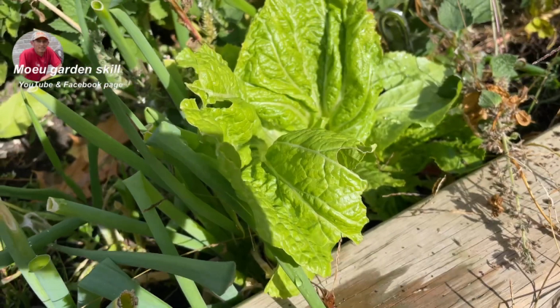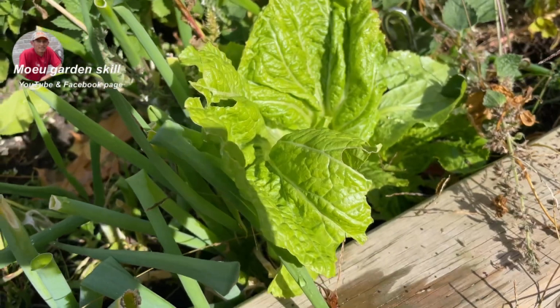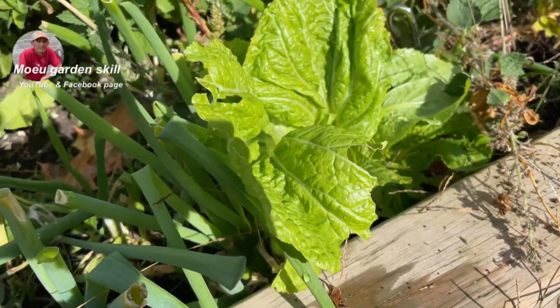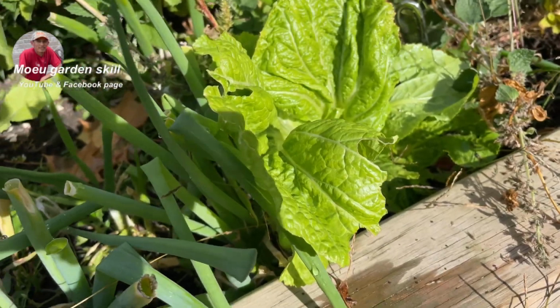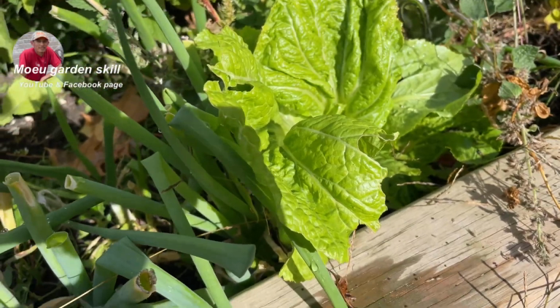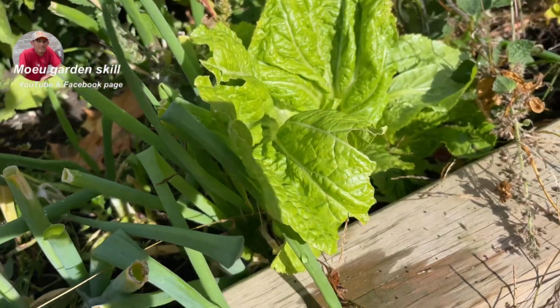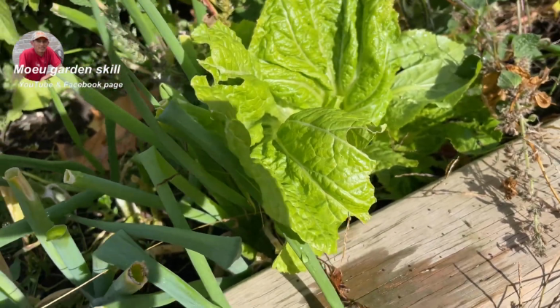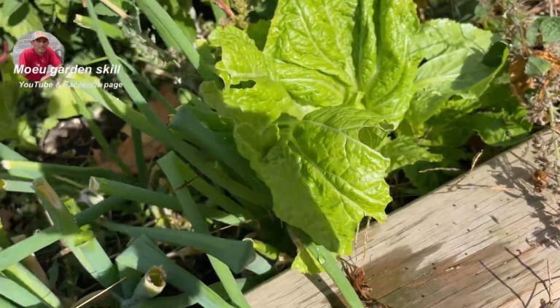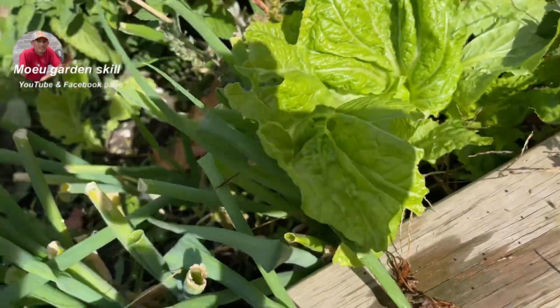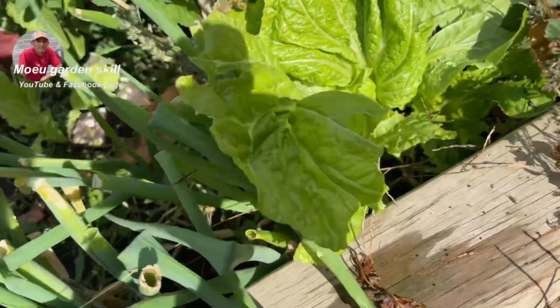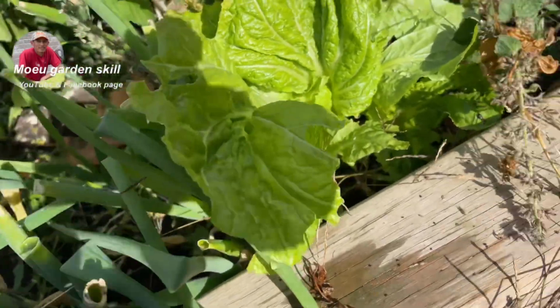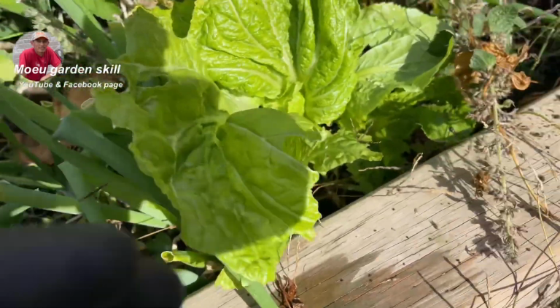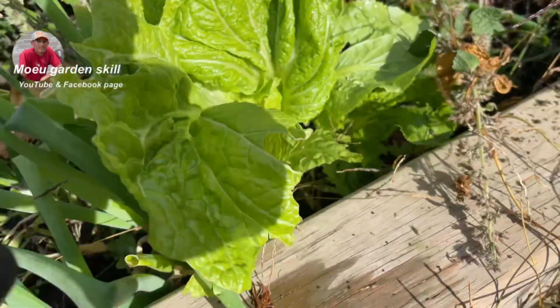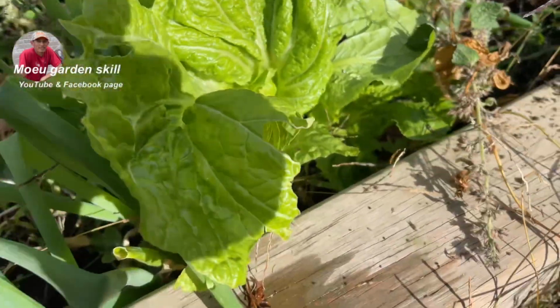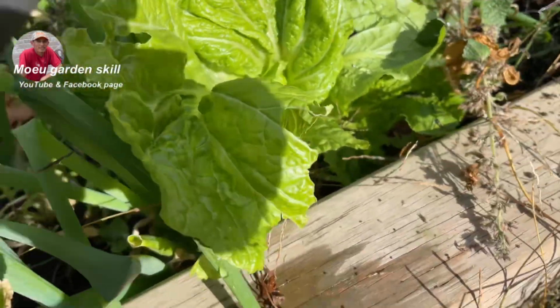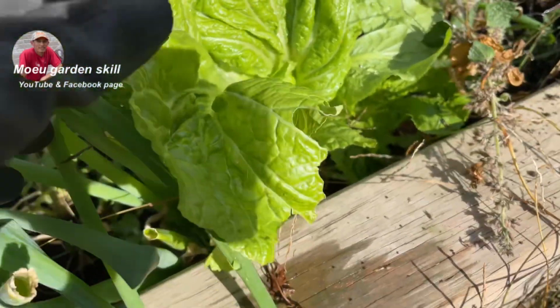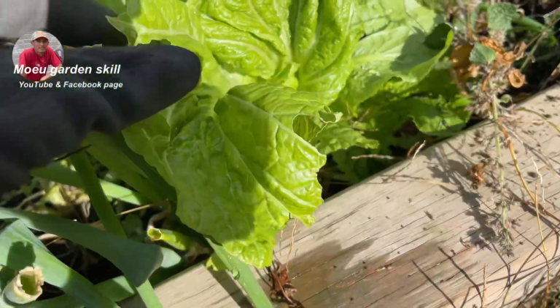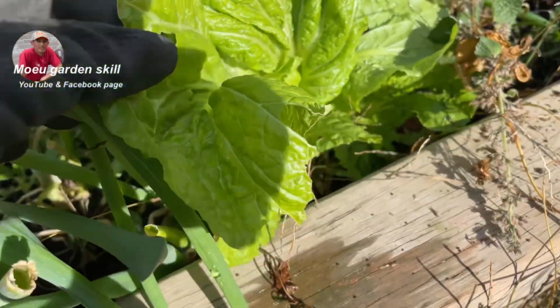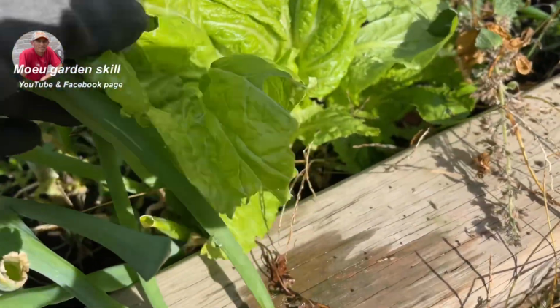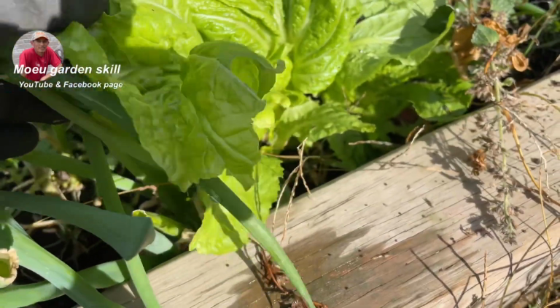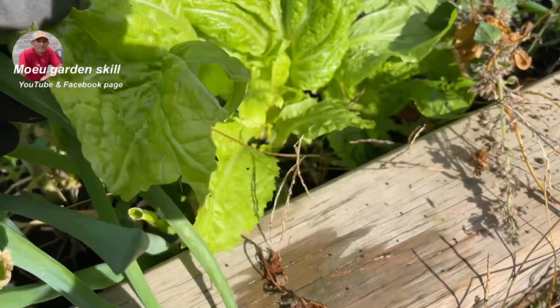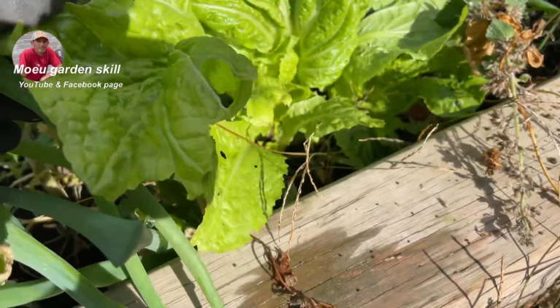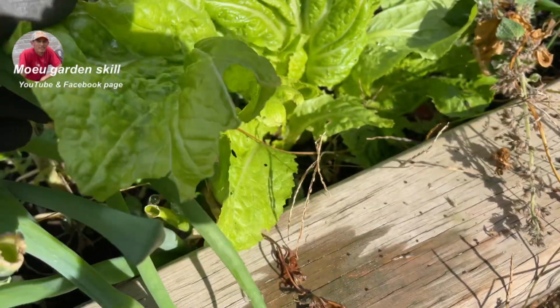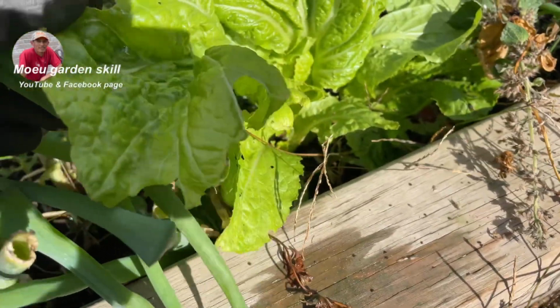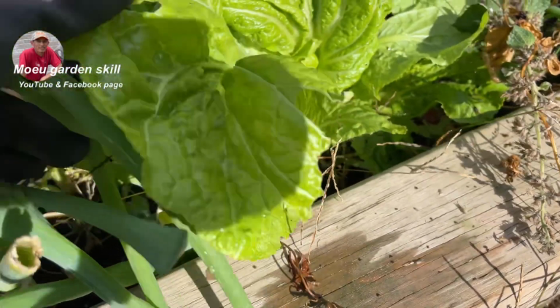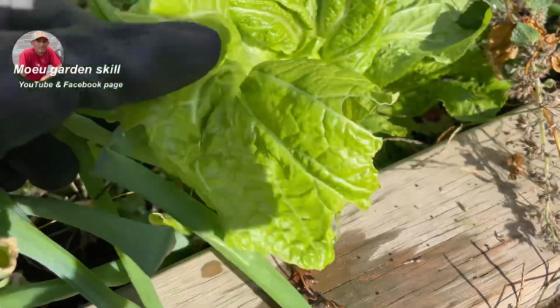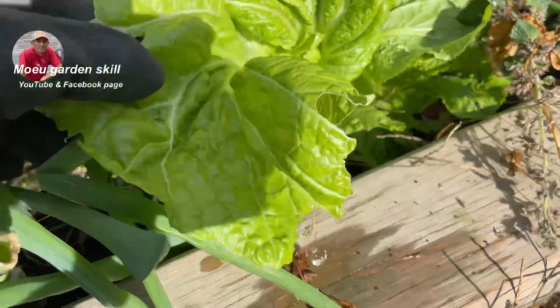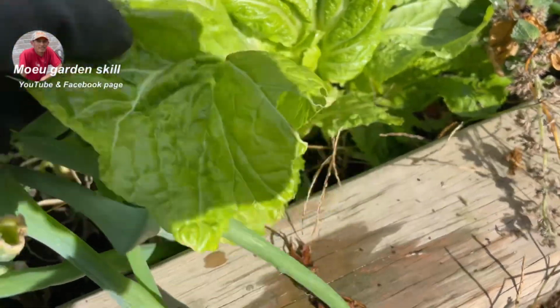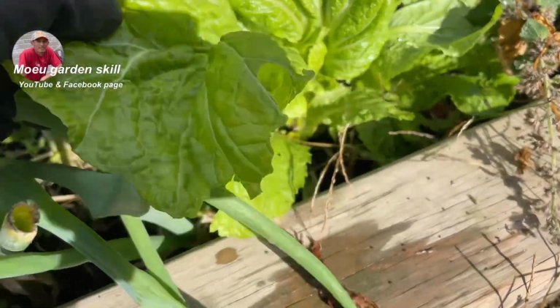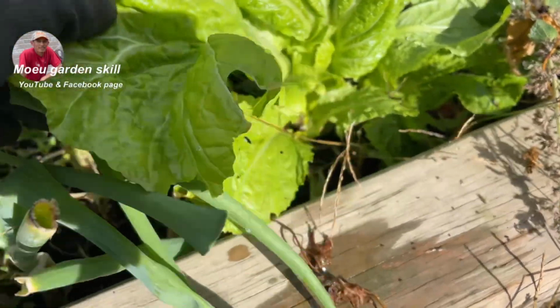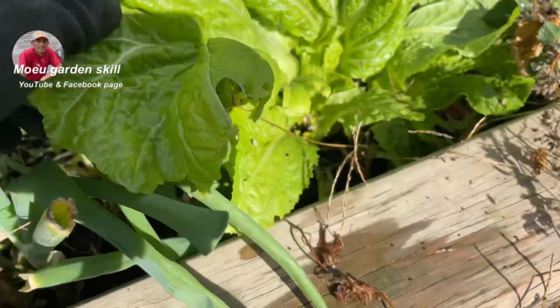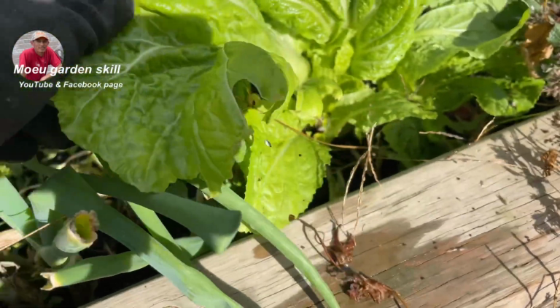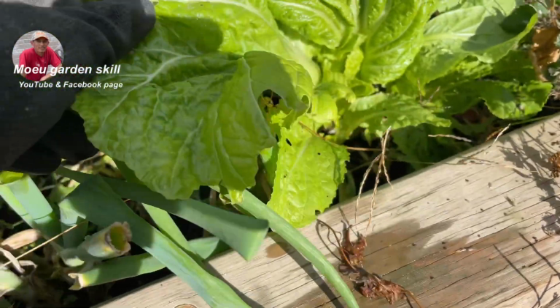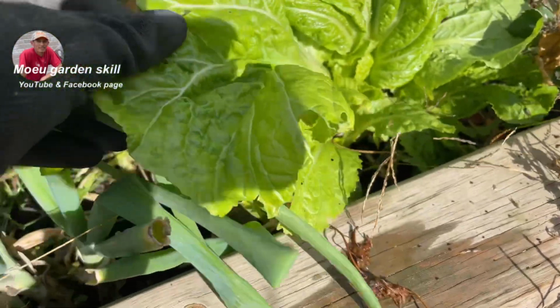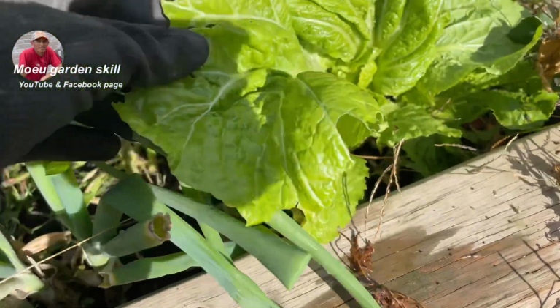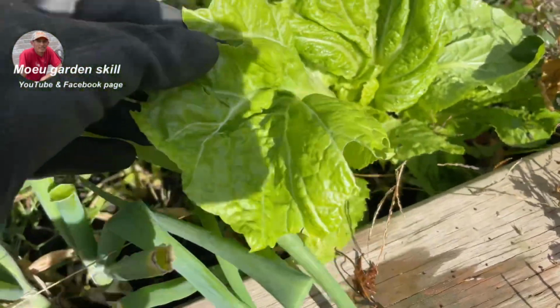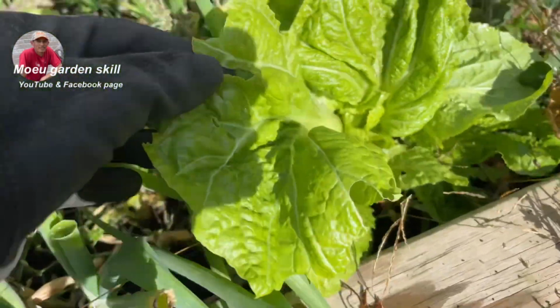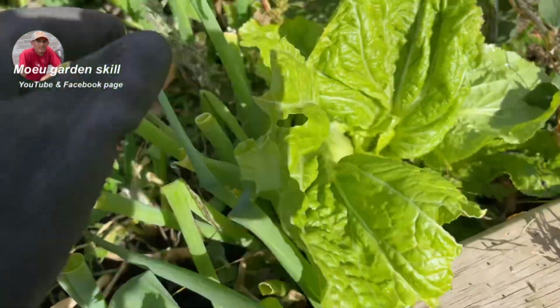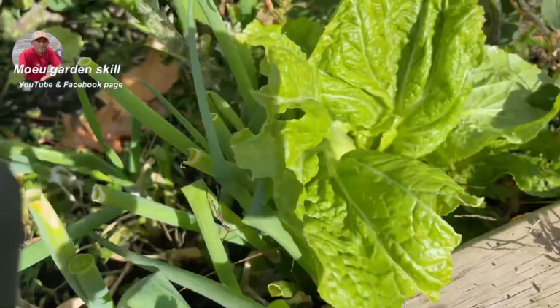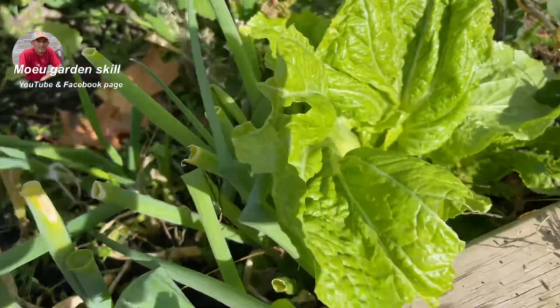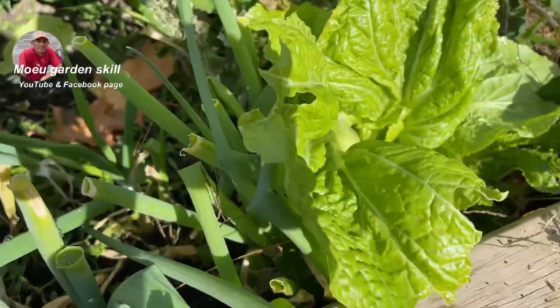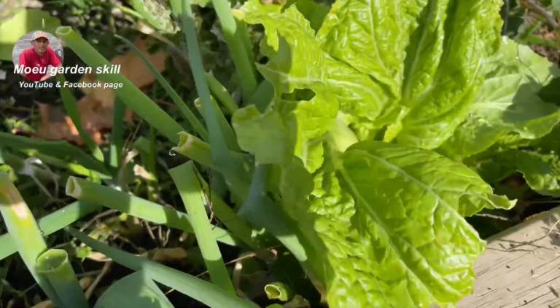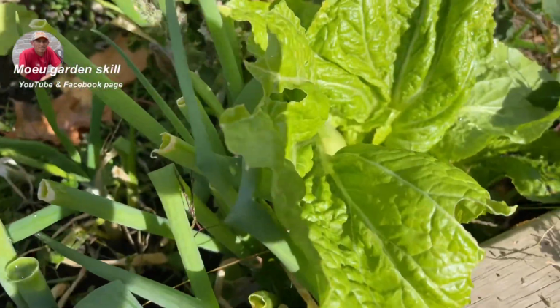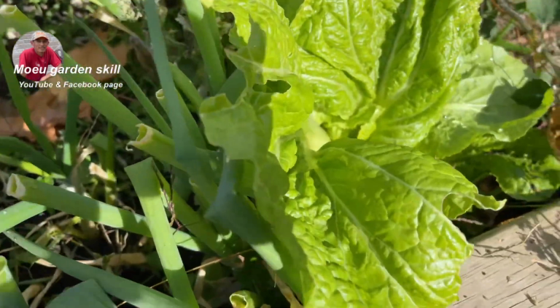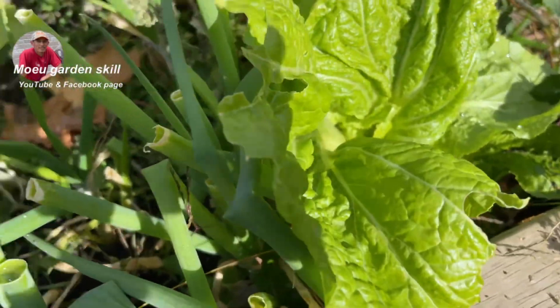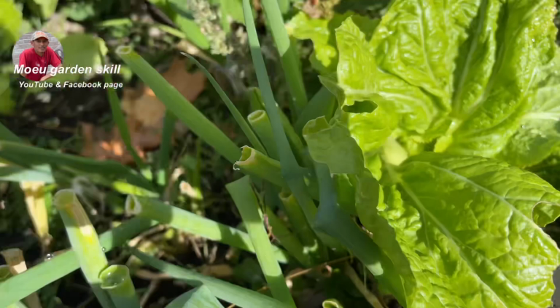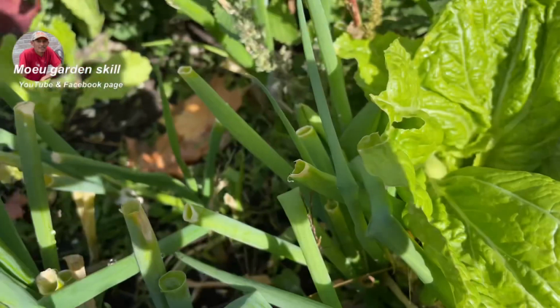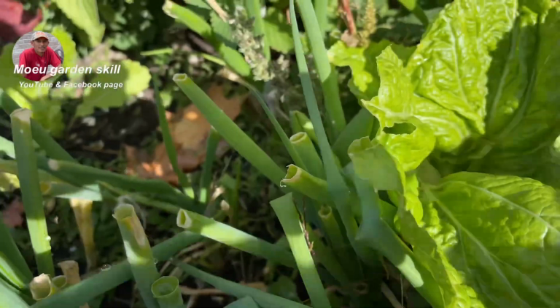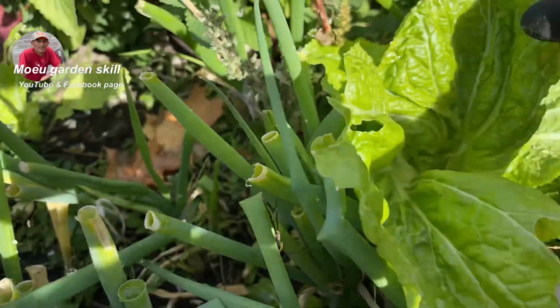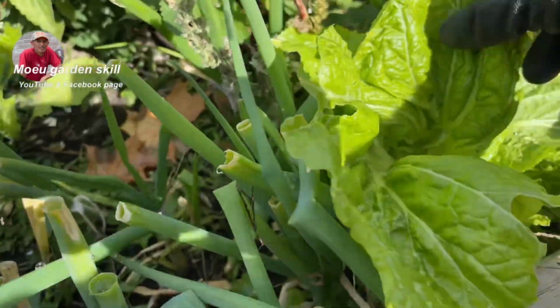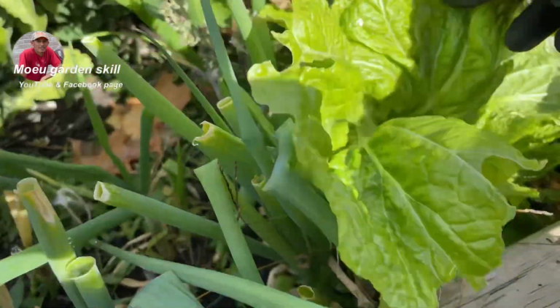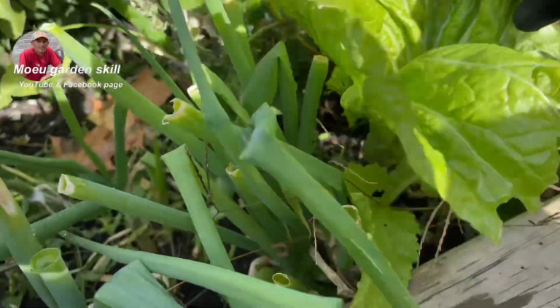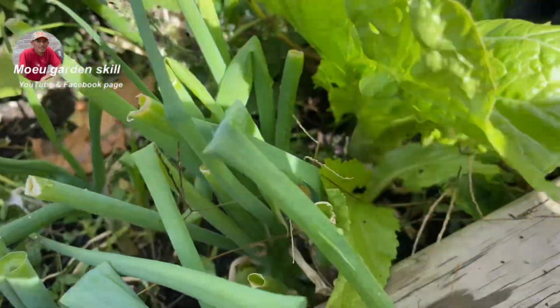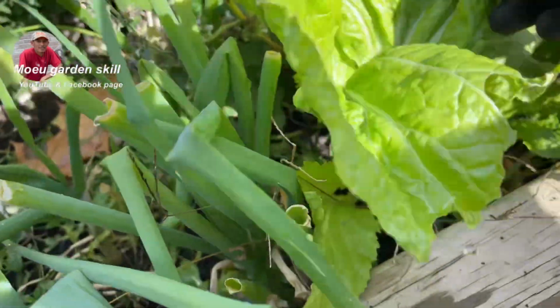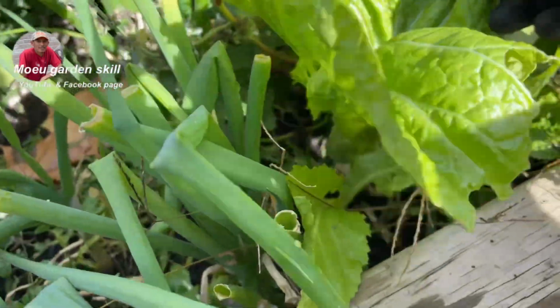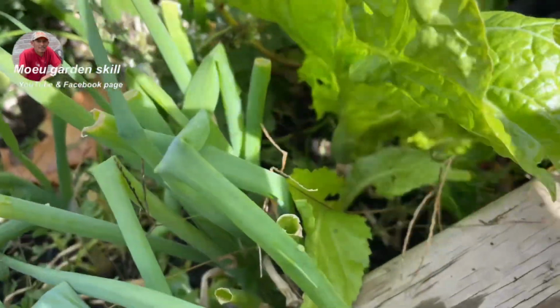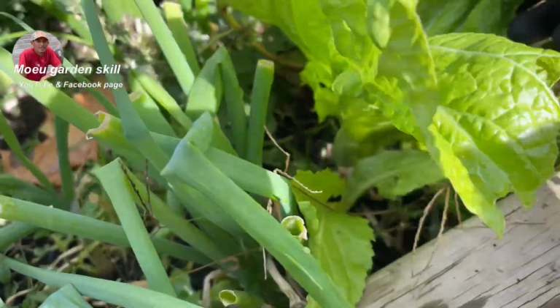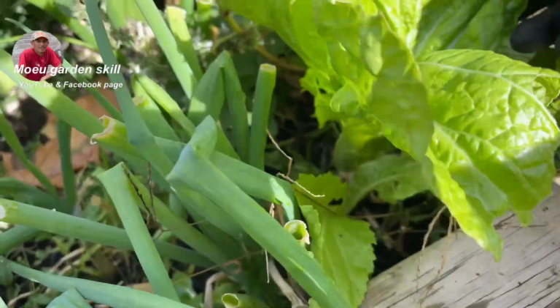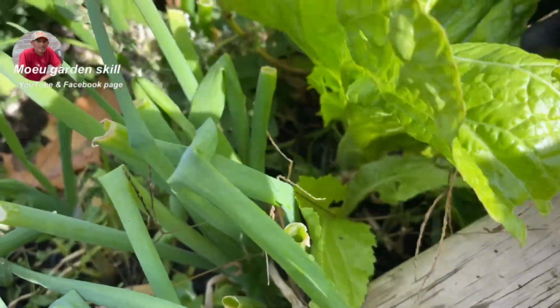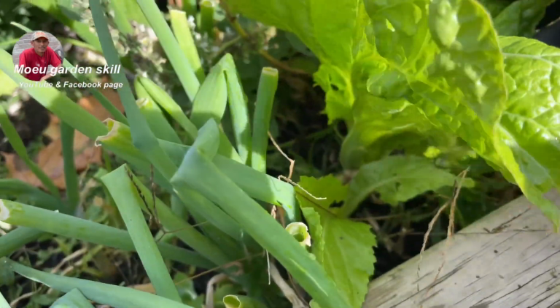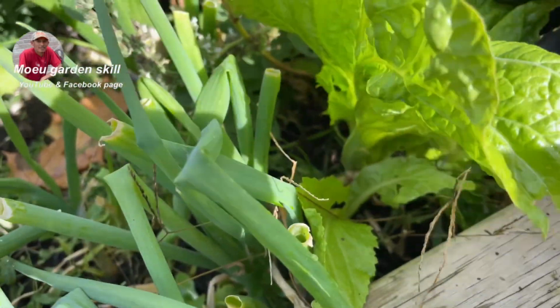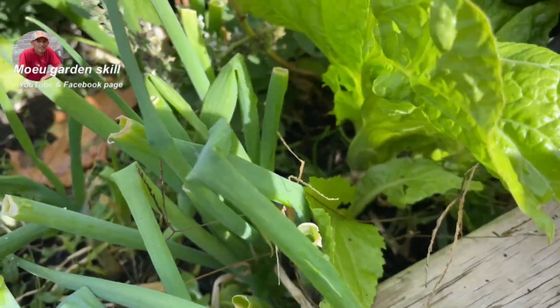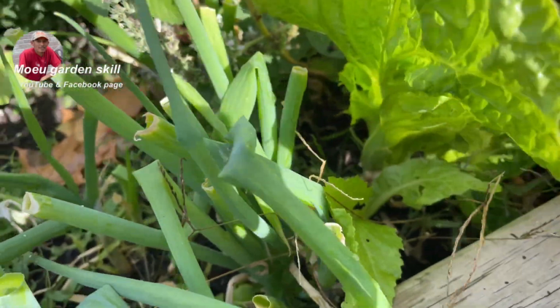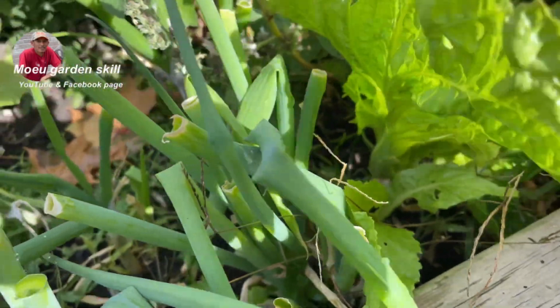Welcome to my channel. This I call the cabbage. That is good.